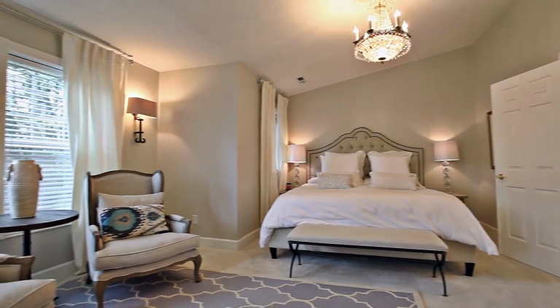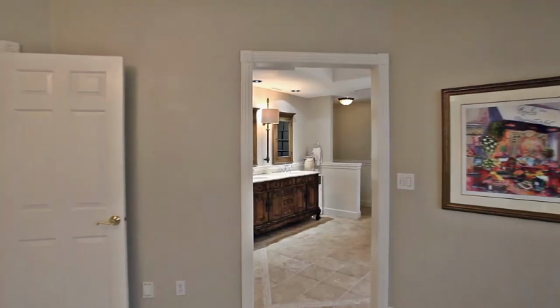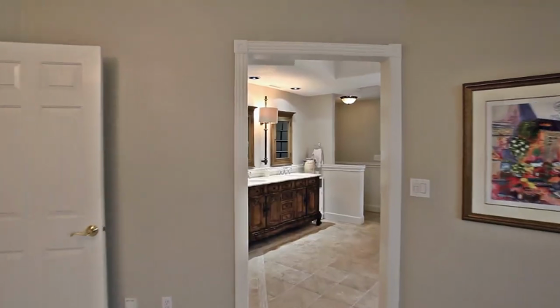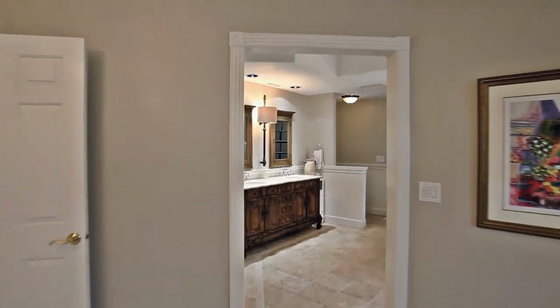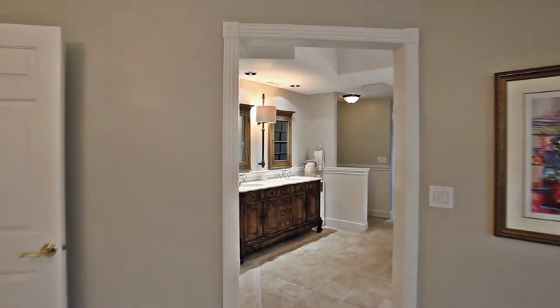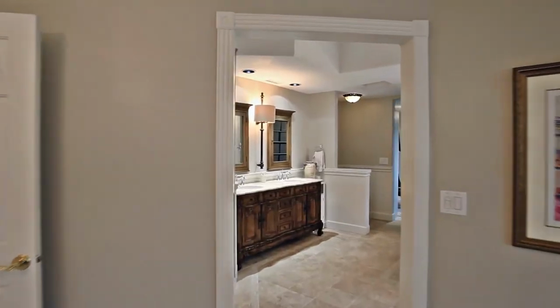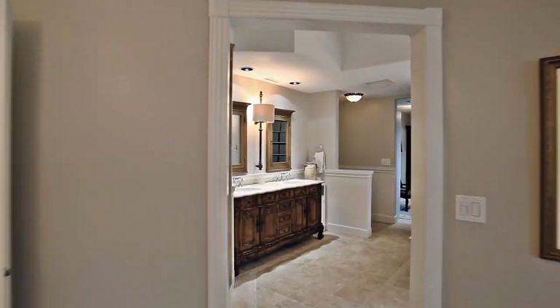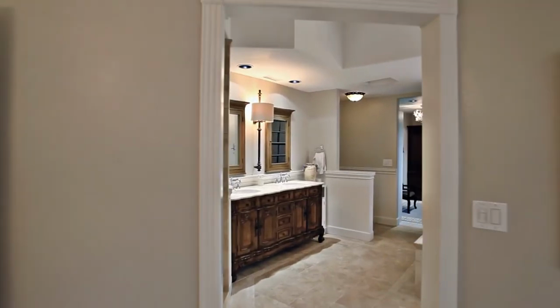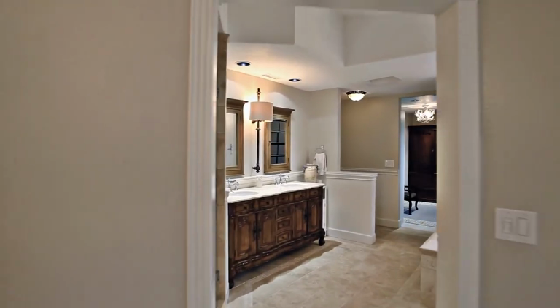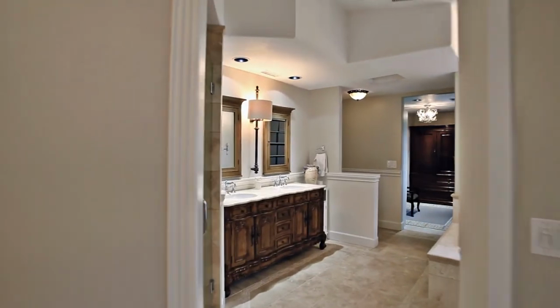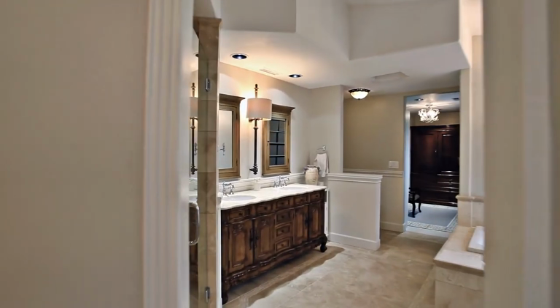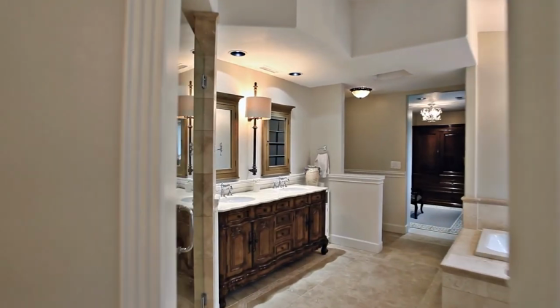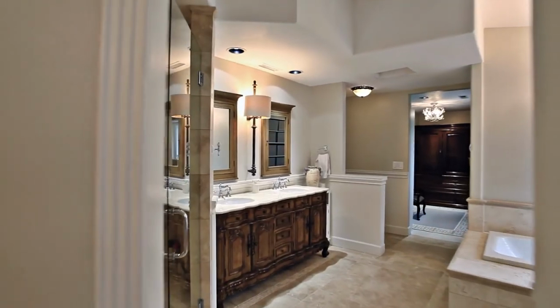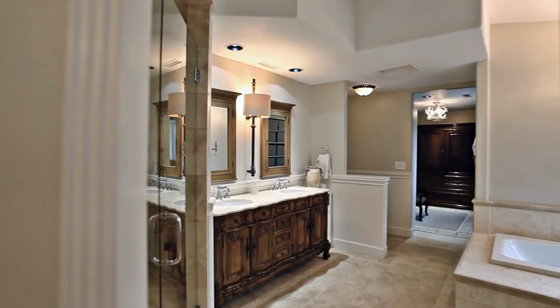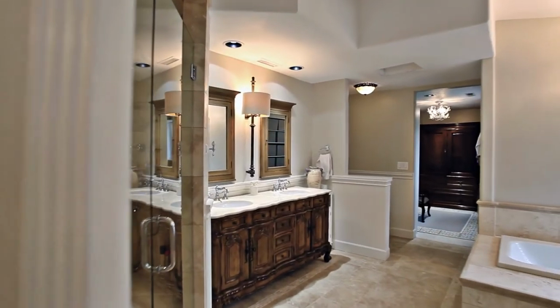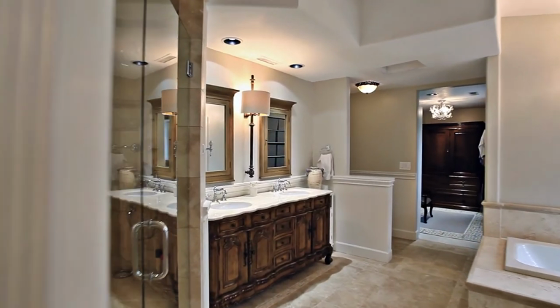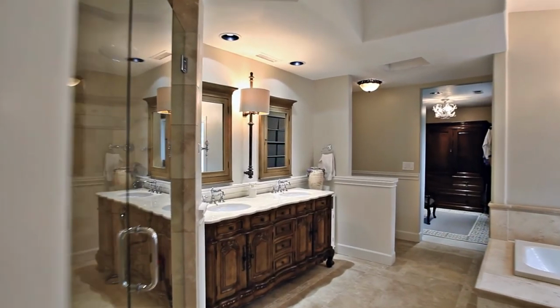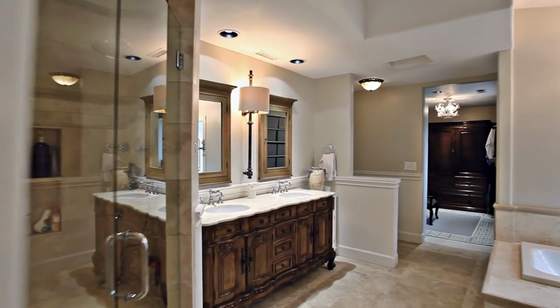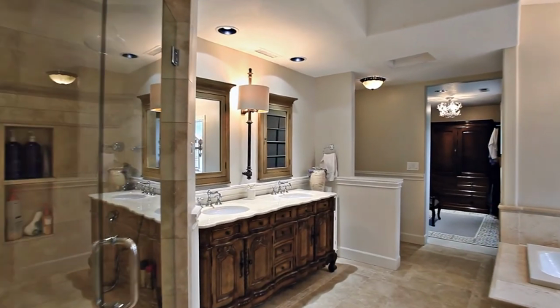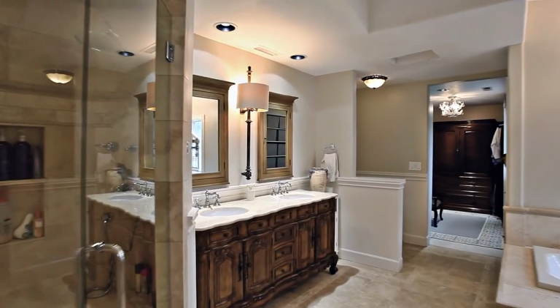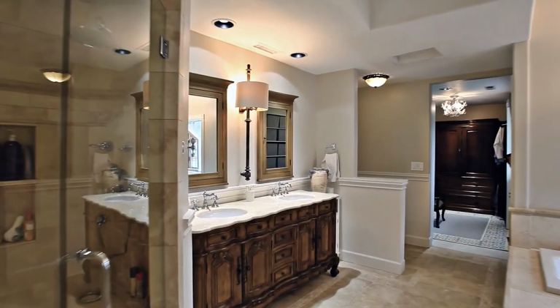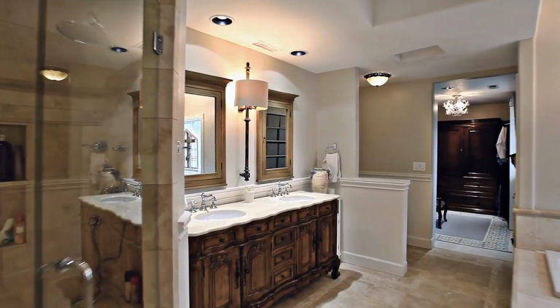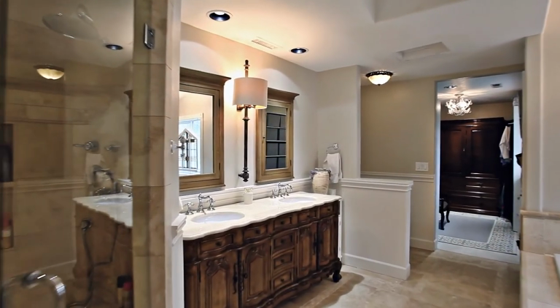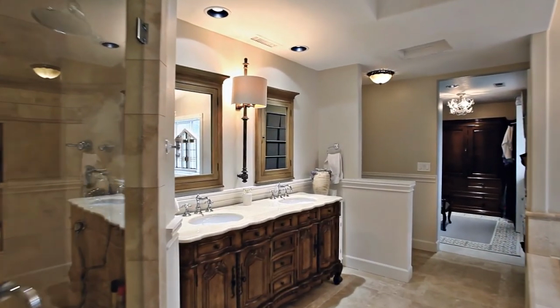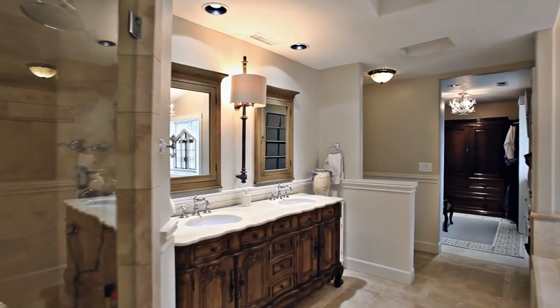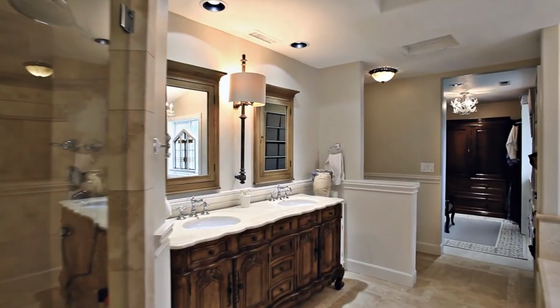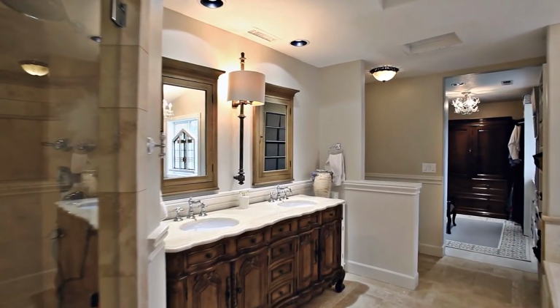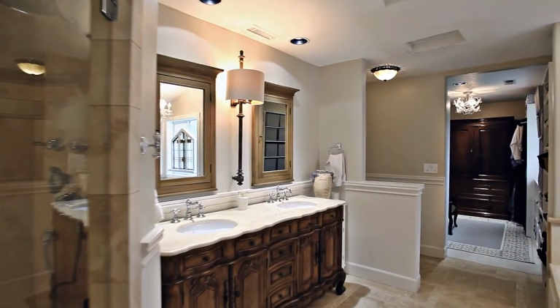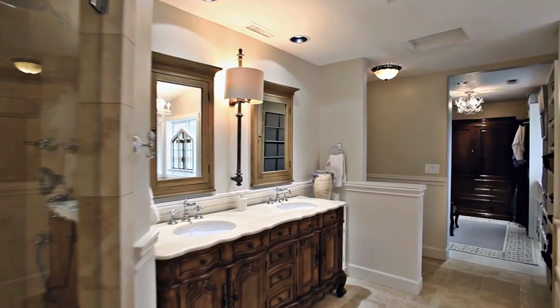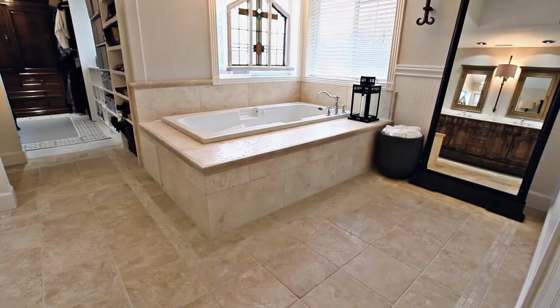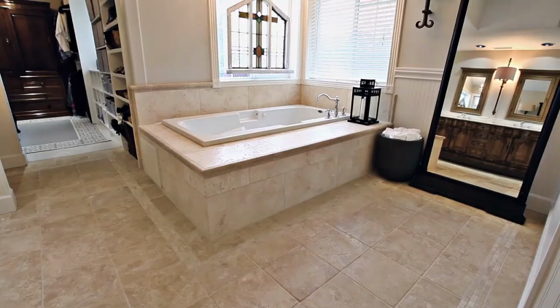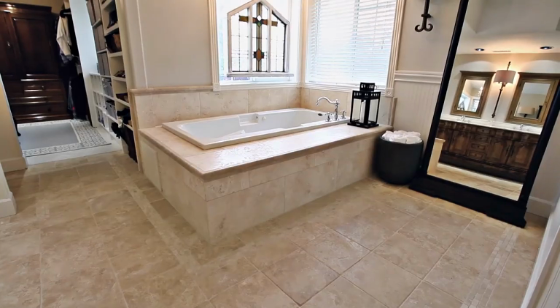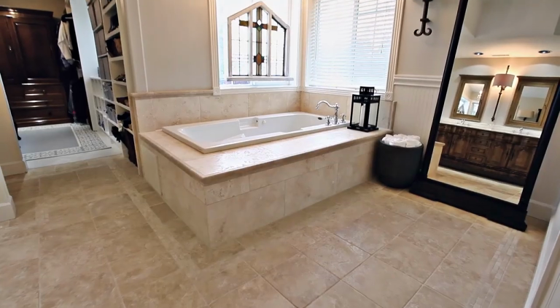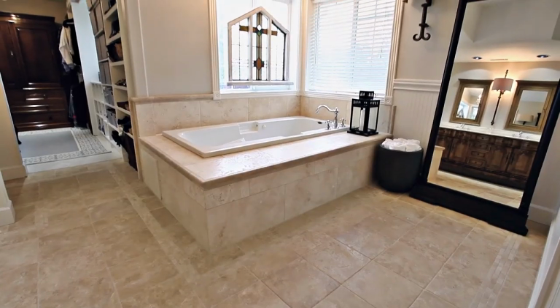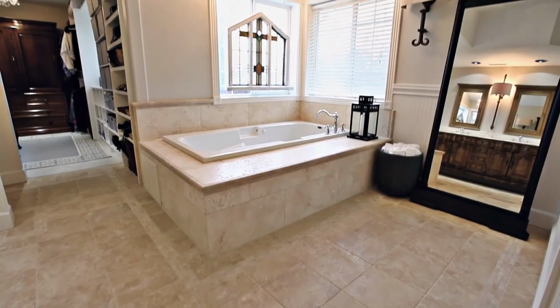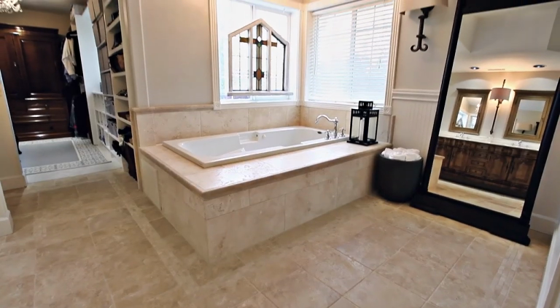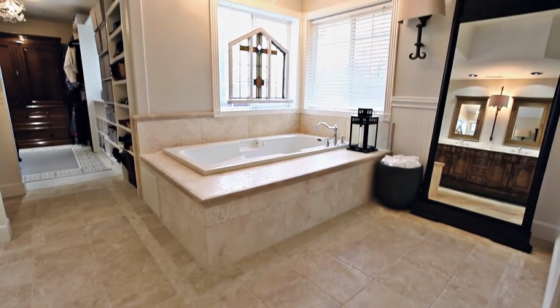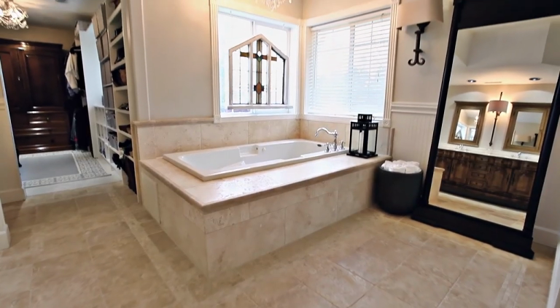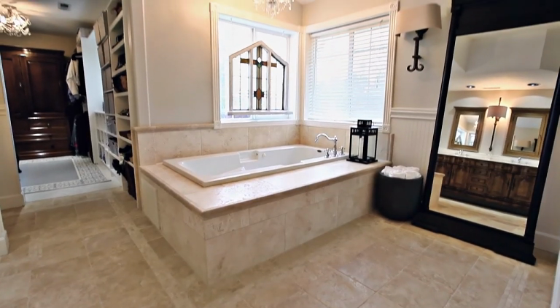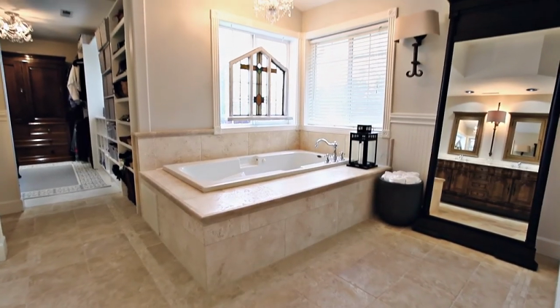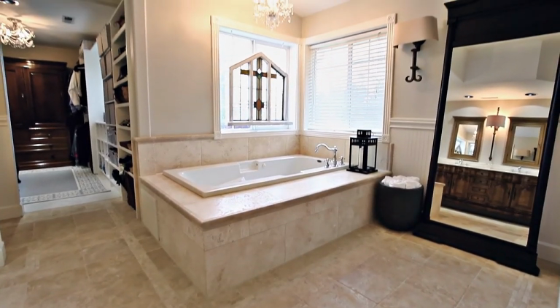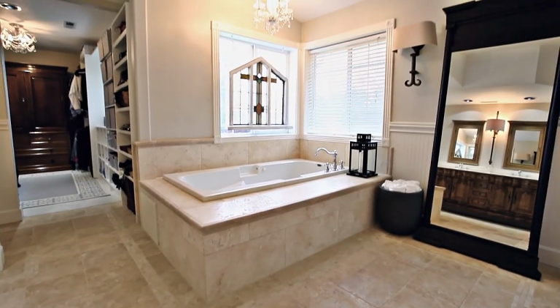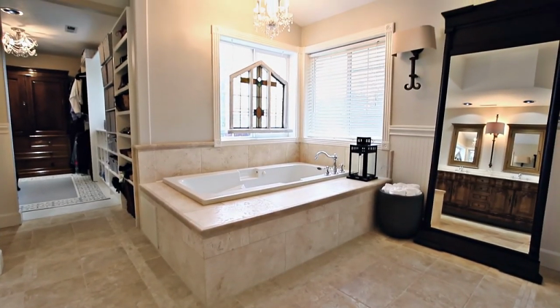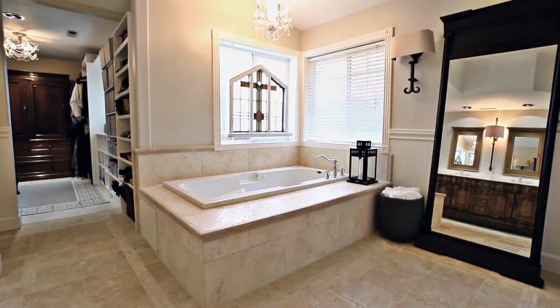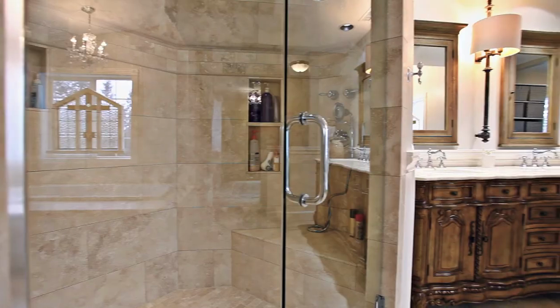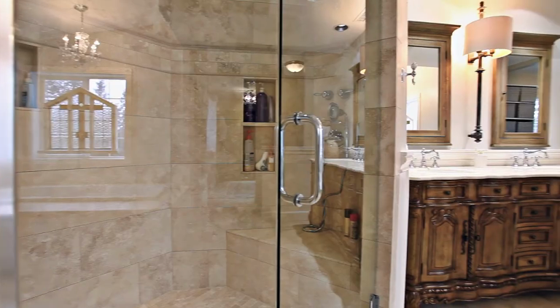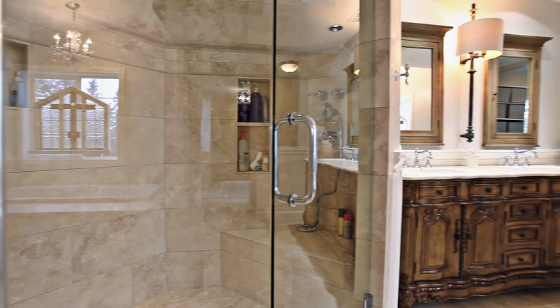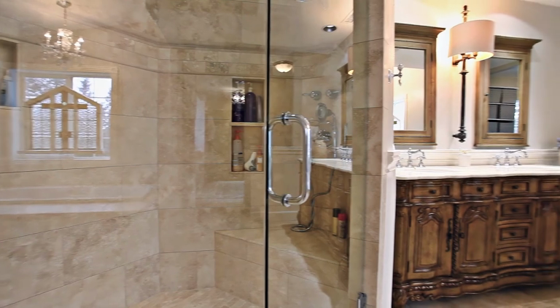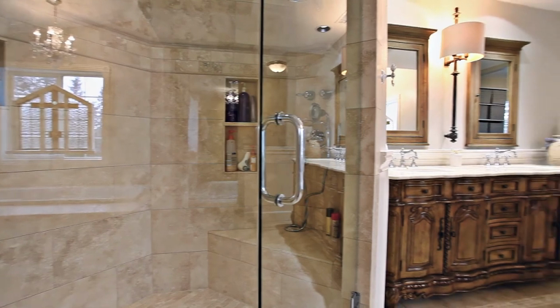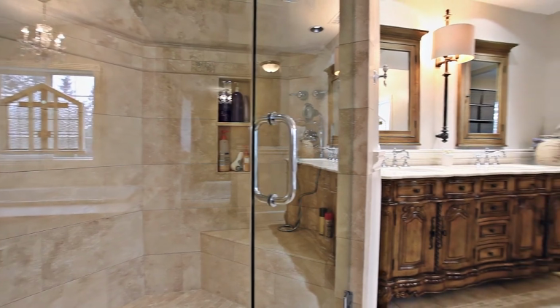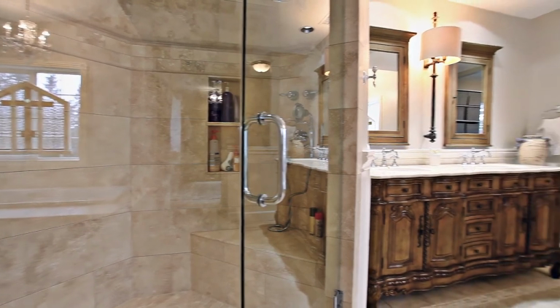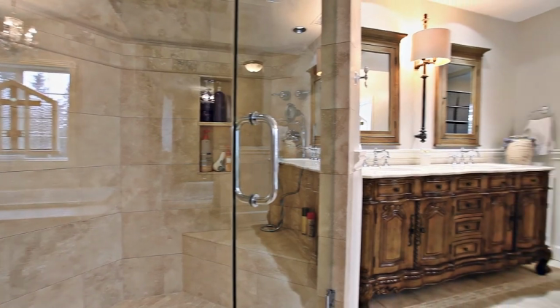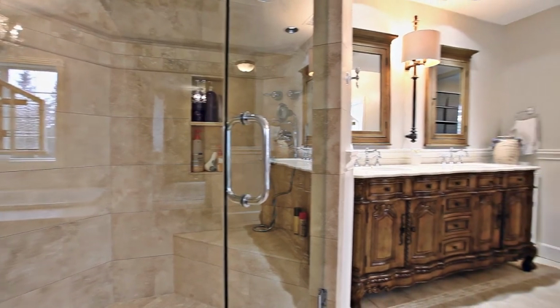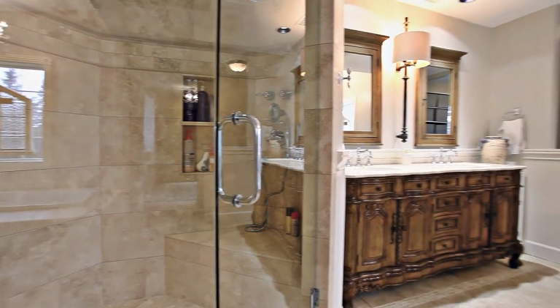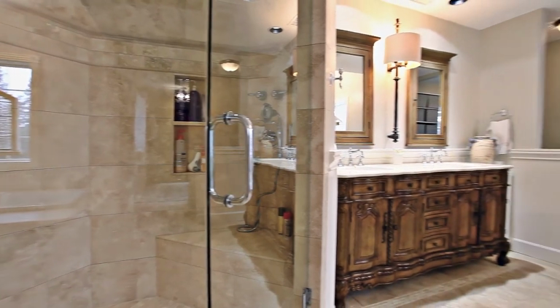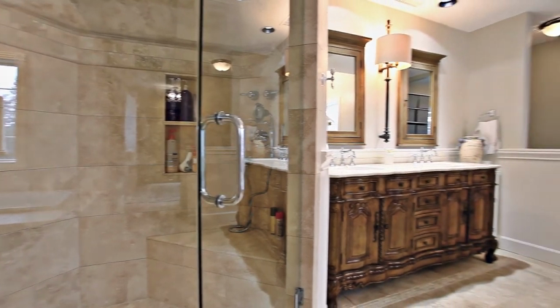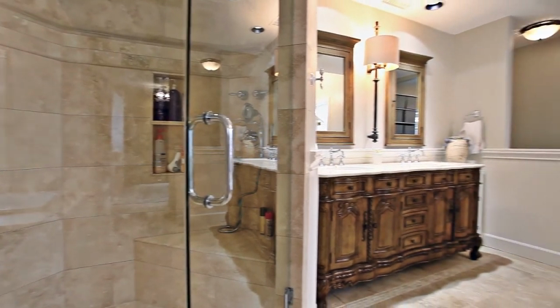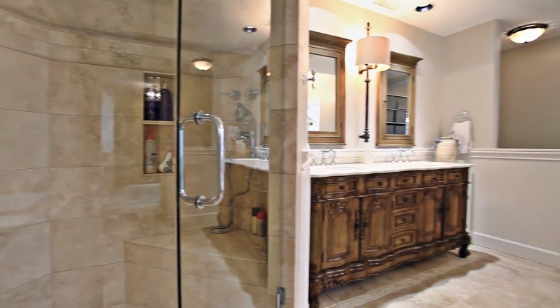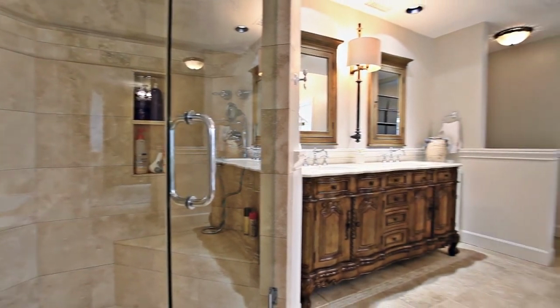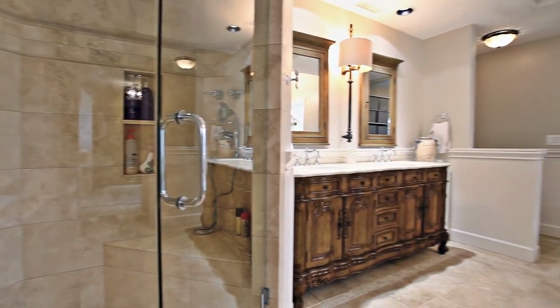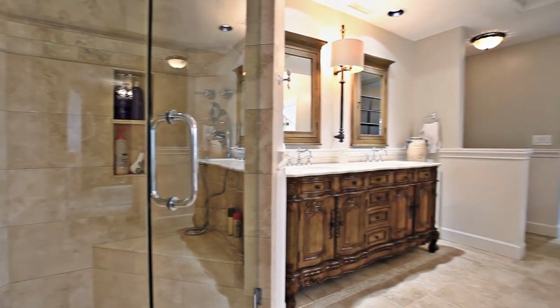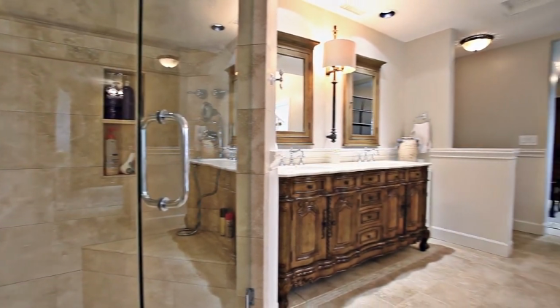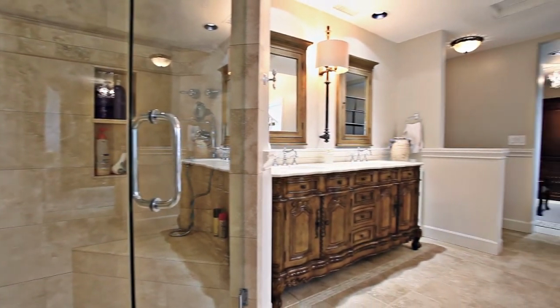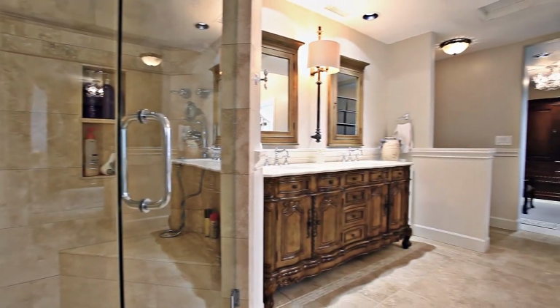The custom new master bath features marble countertops, a jacuzzi tub, and Italian large travertine tile.